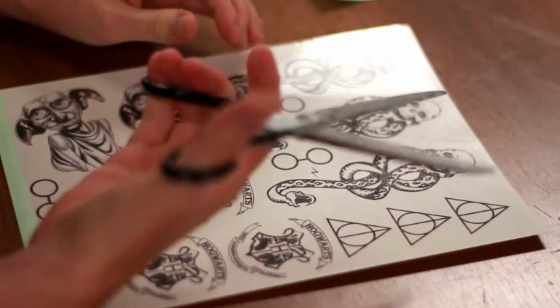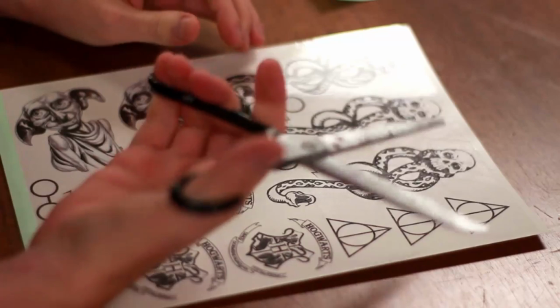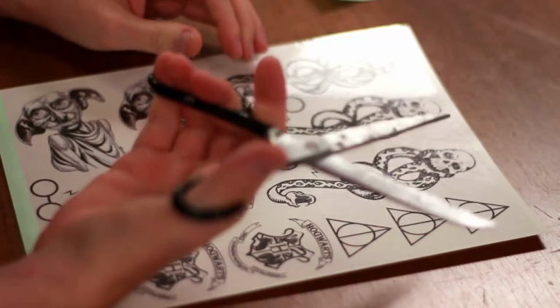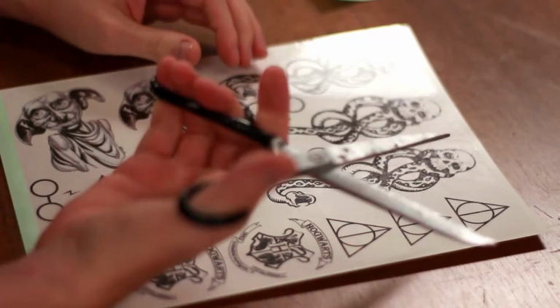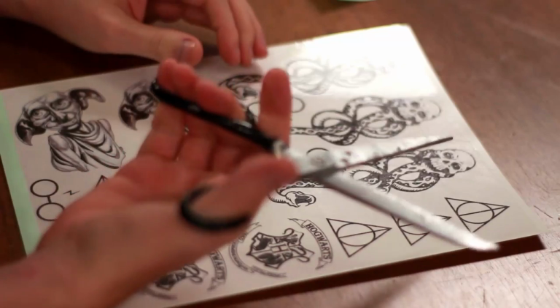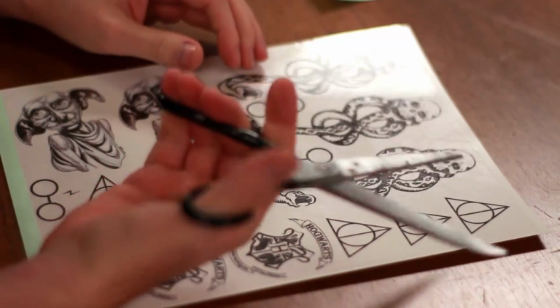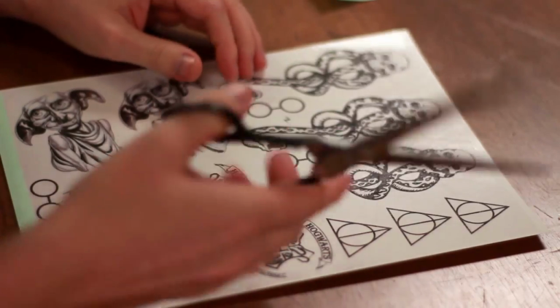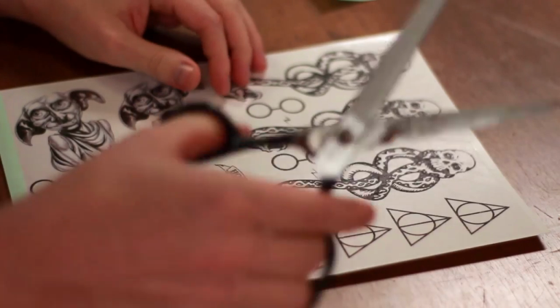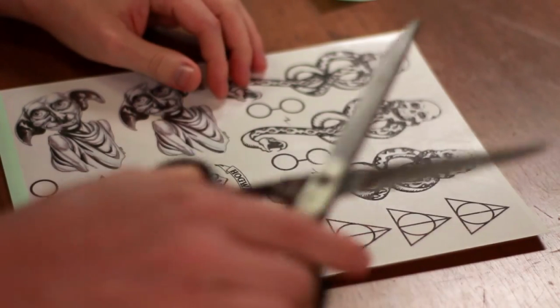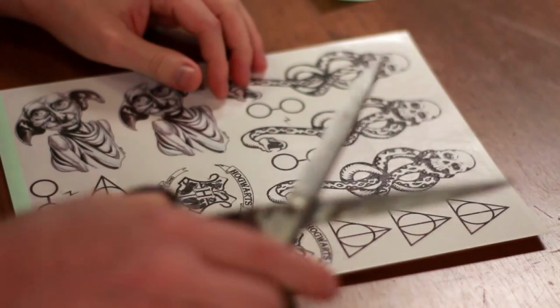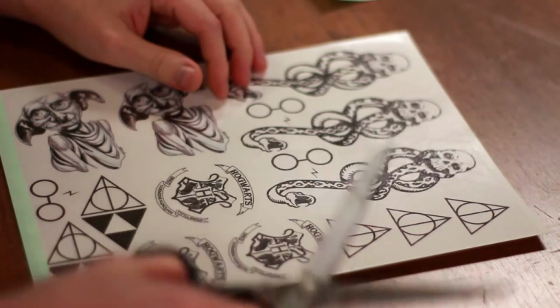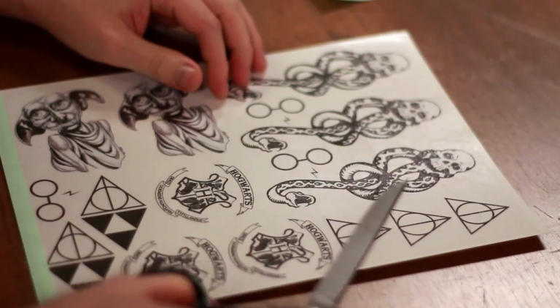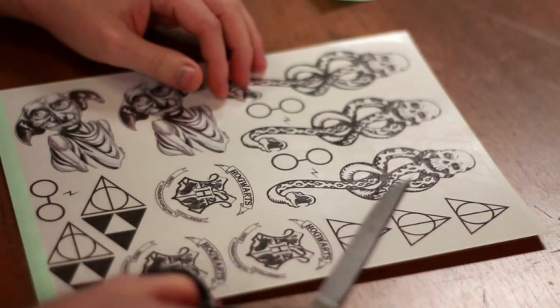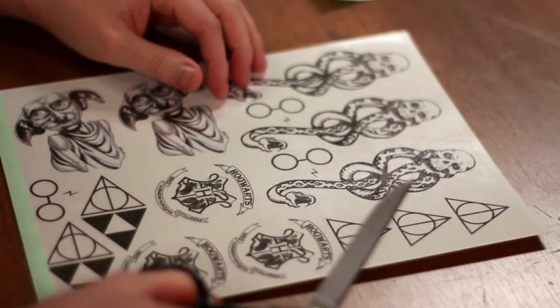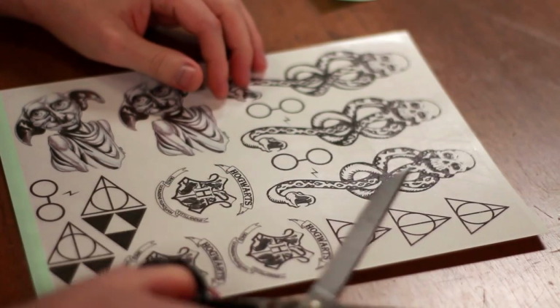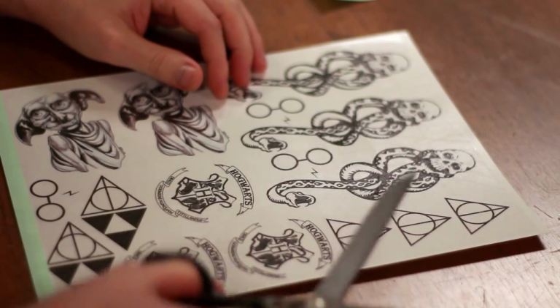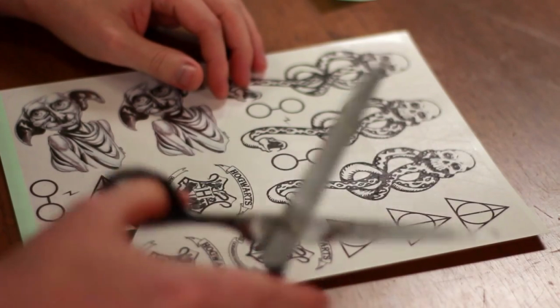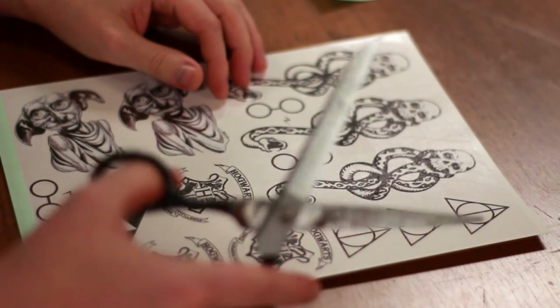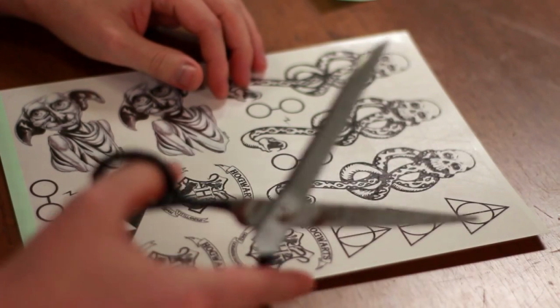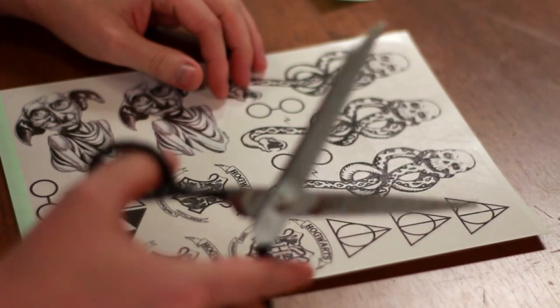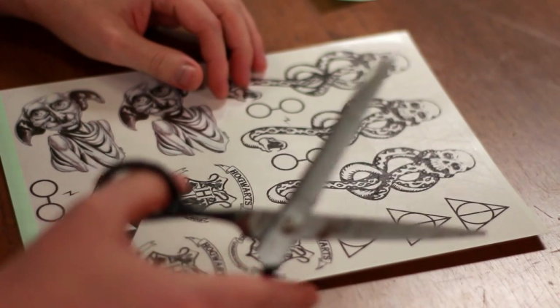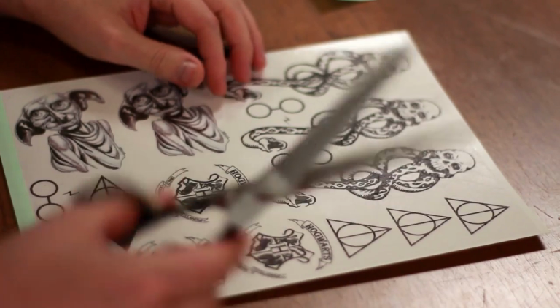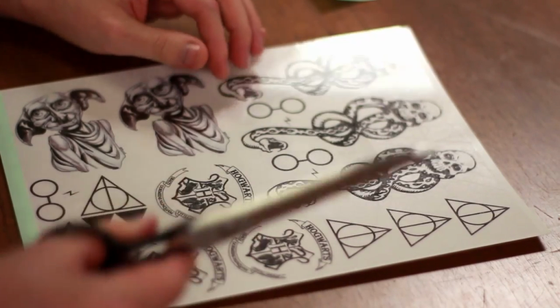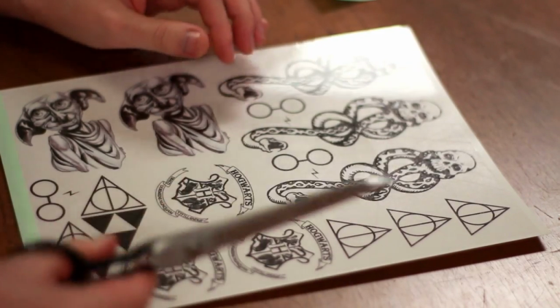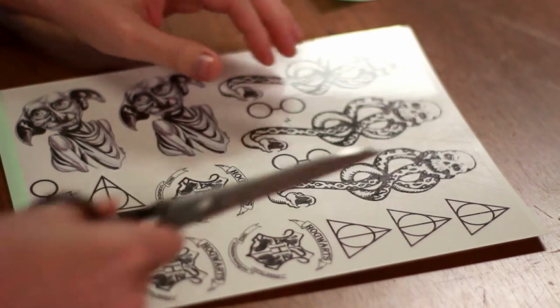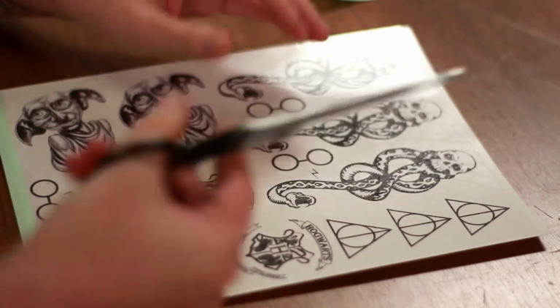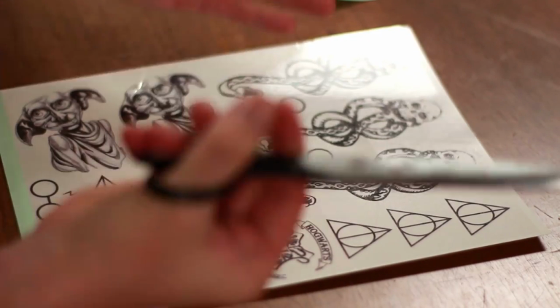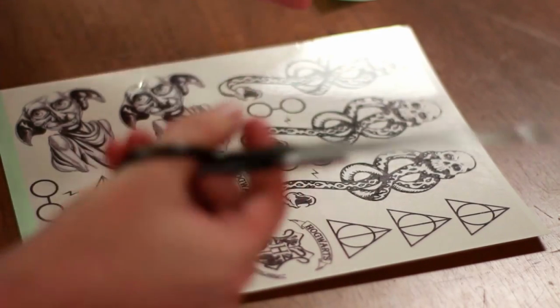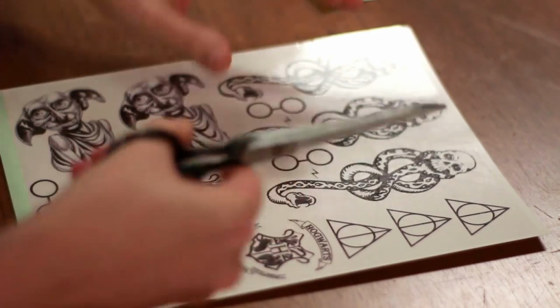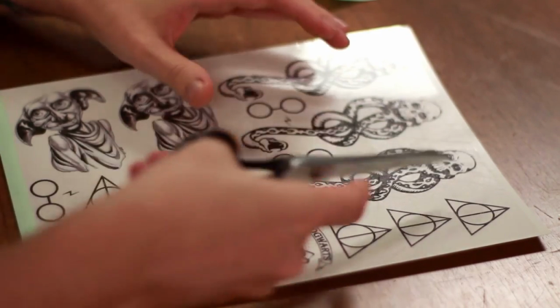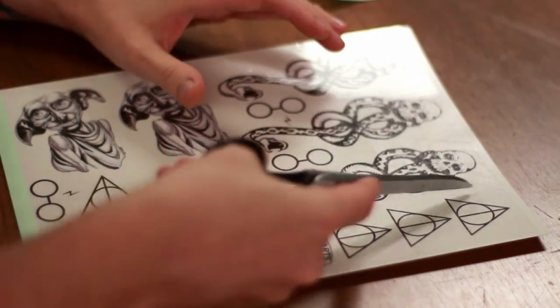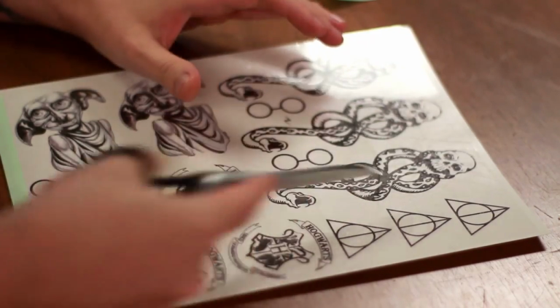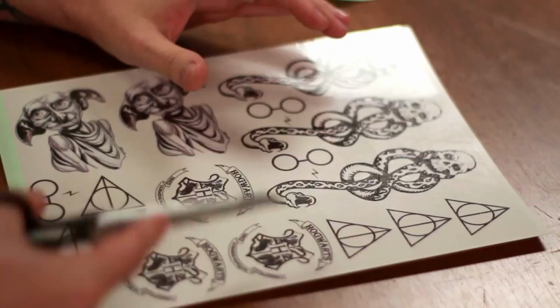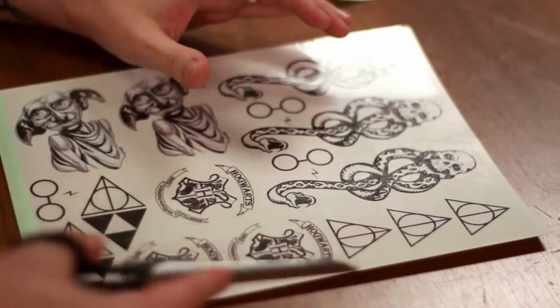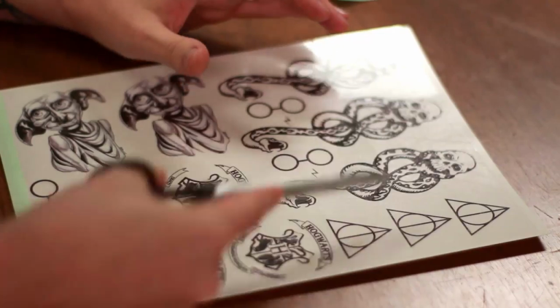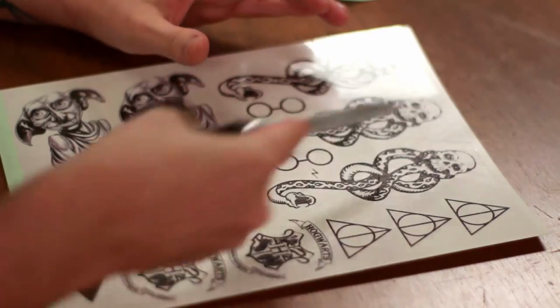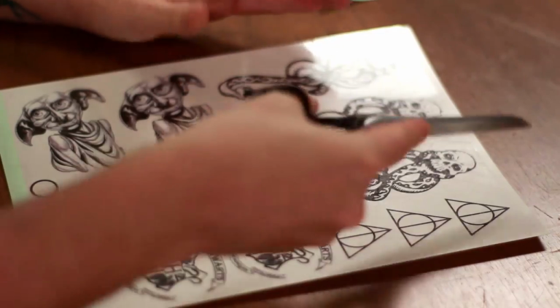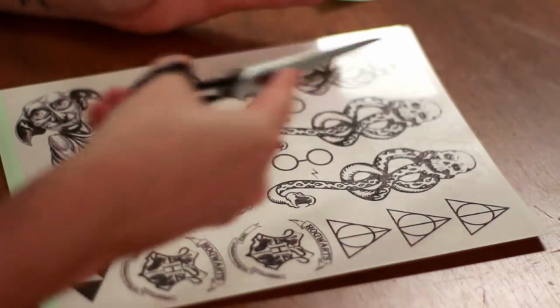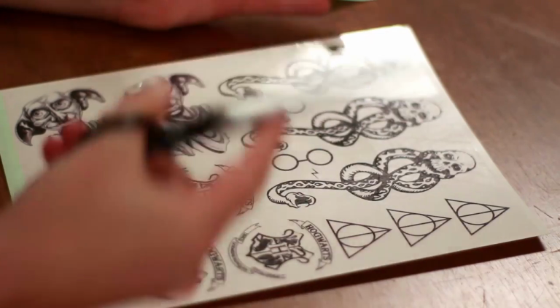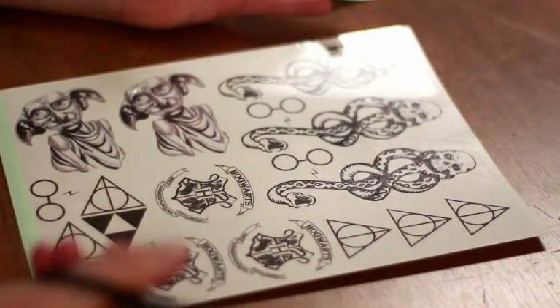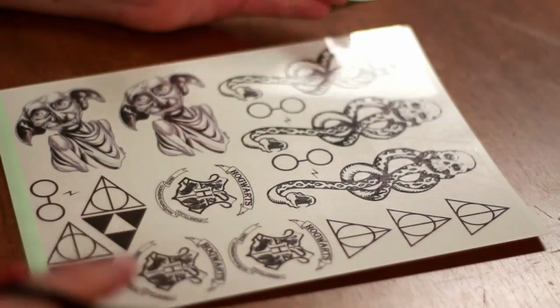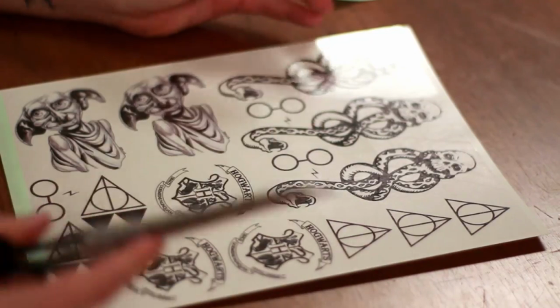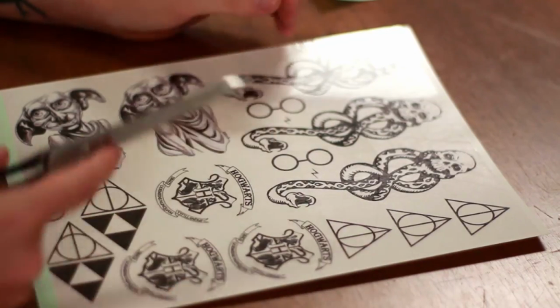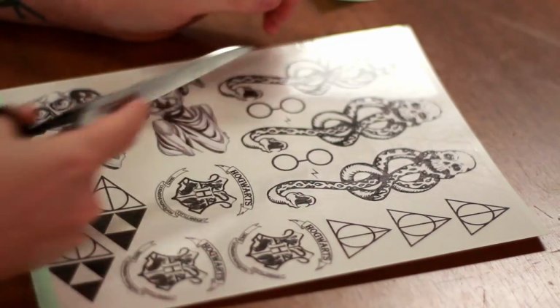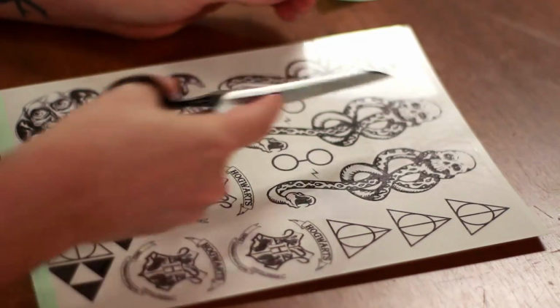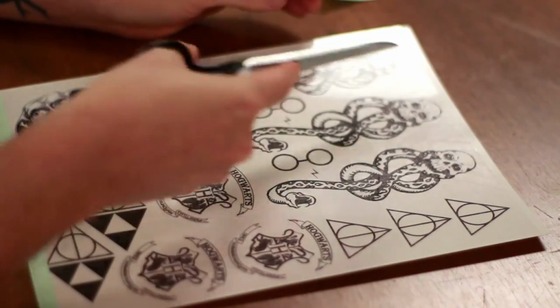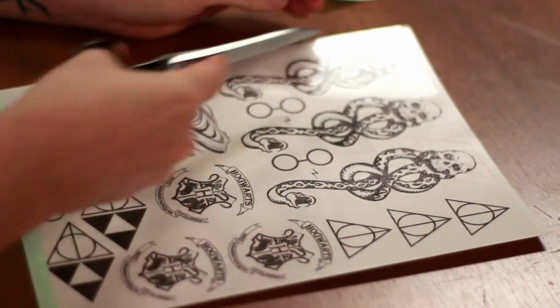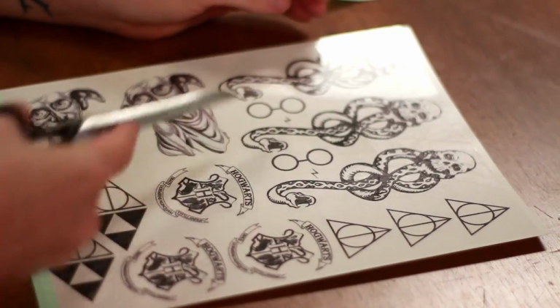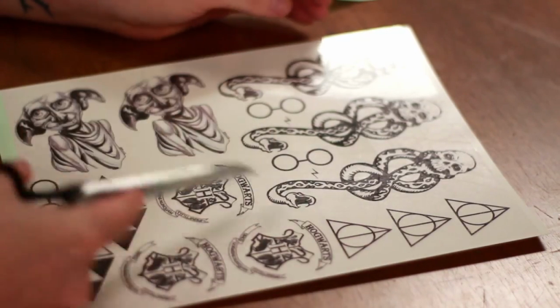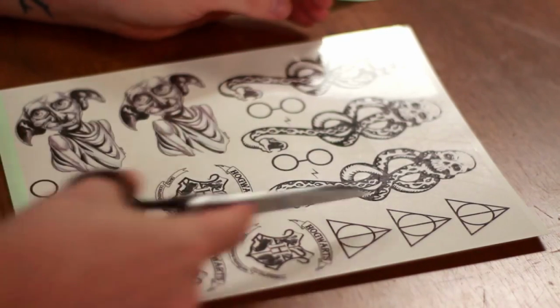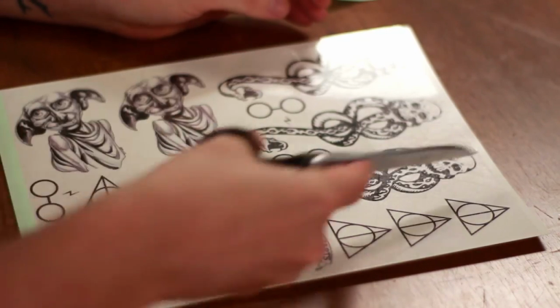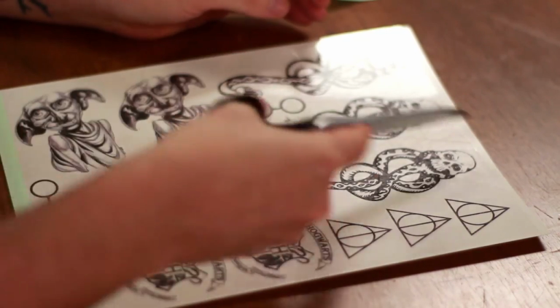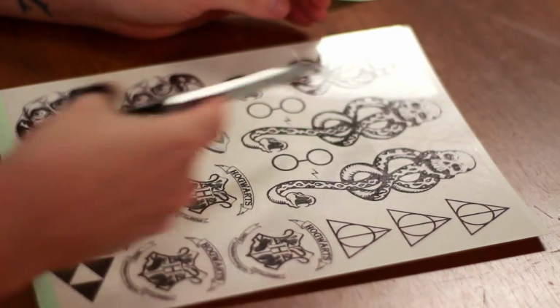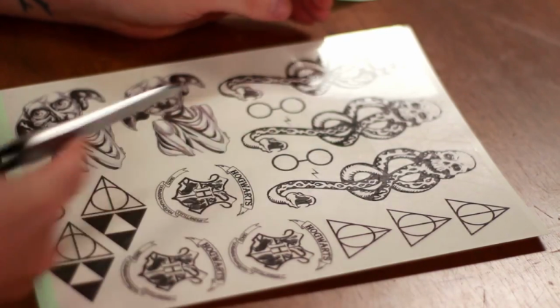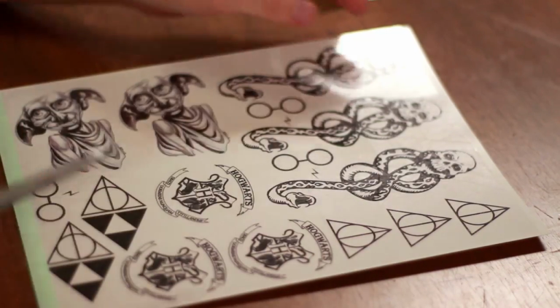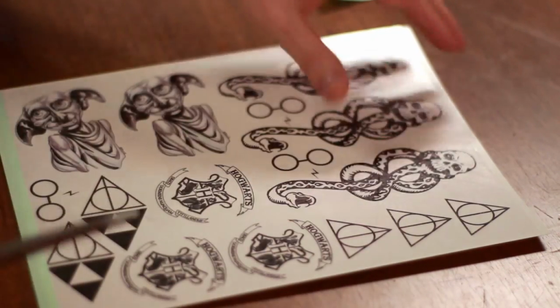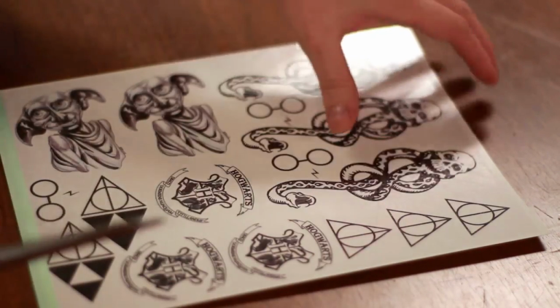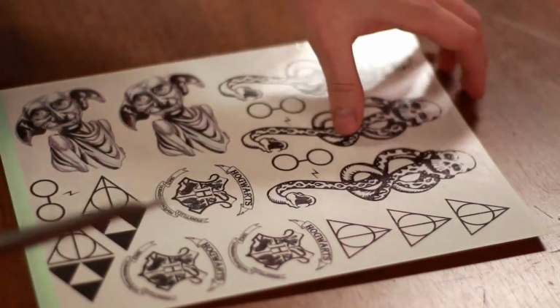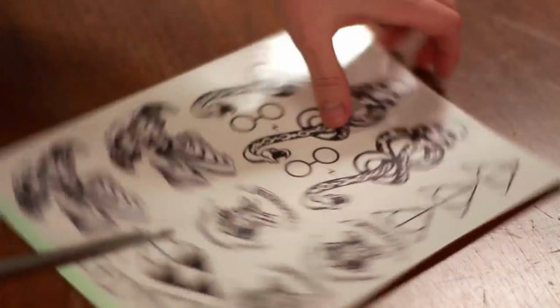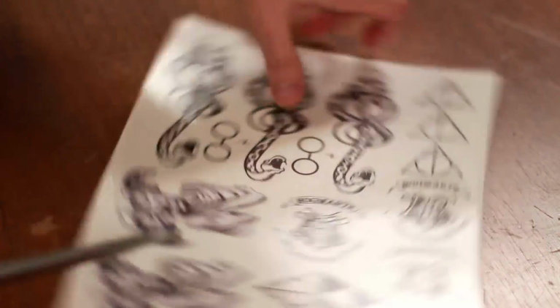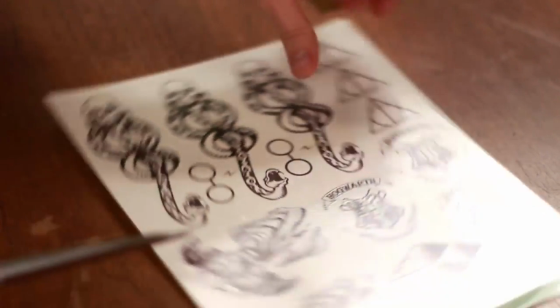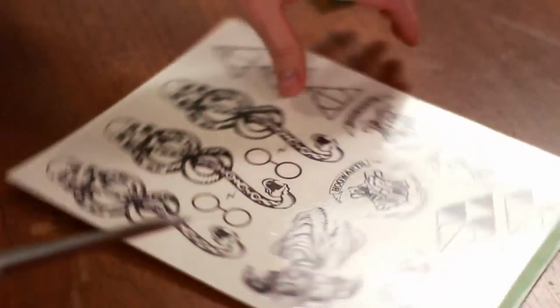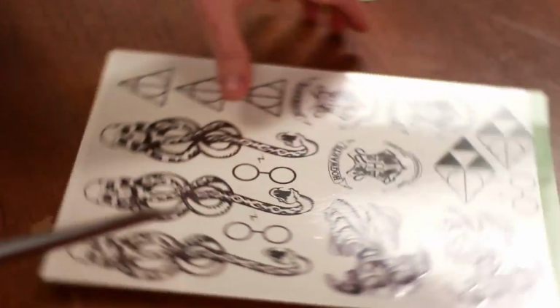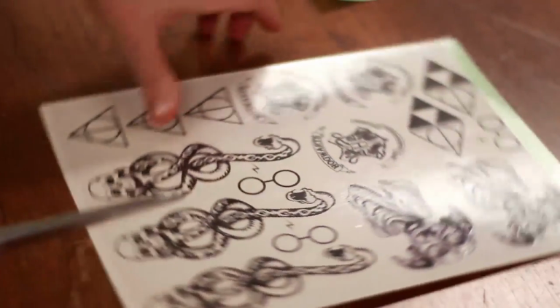Next, we're just going to cut out our tattoos. So just use your scissors and cut out all of these. I'm just going to cut out one of the Dark Marks.